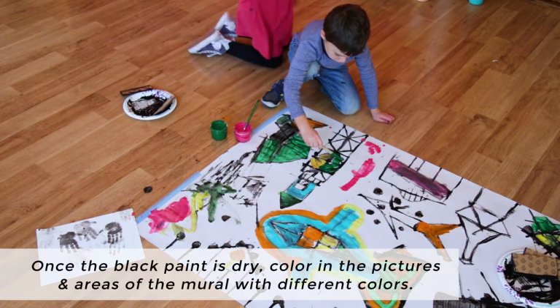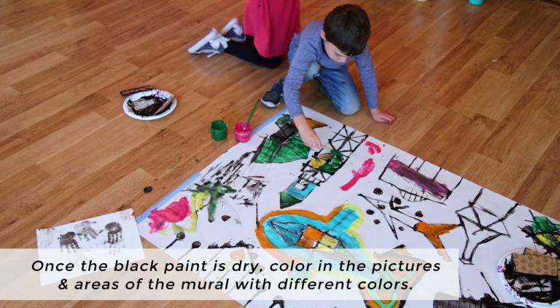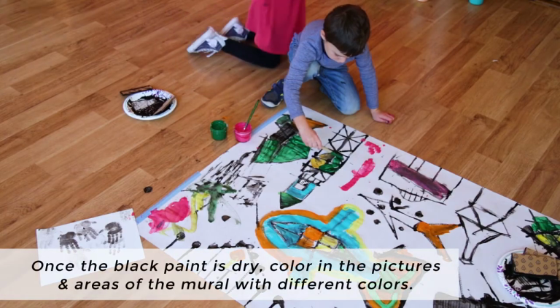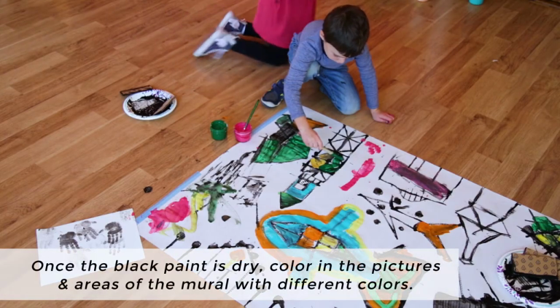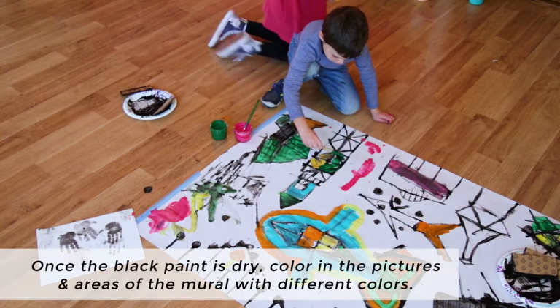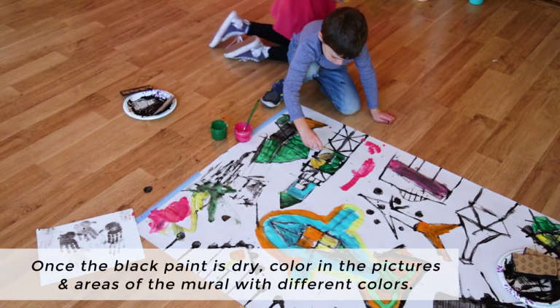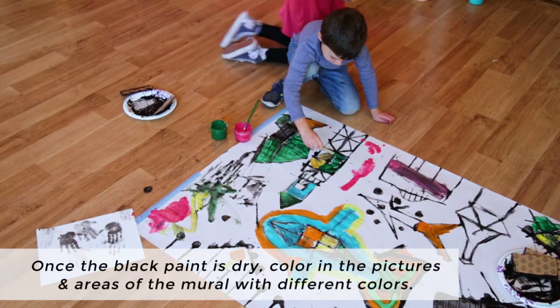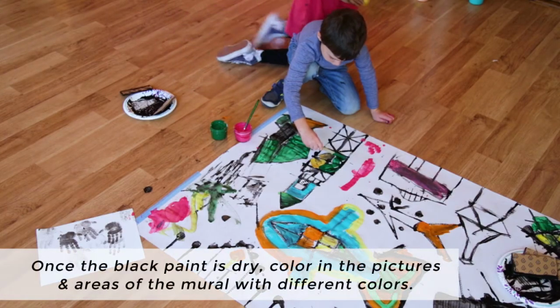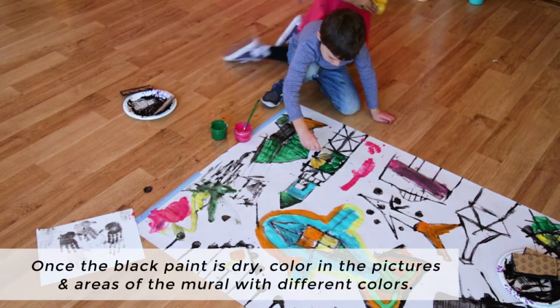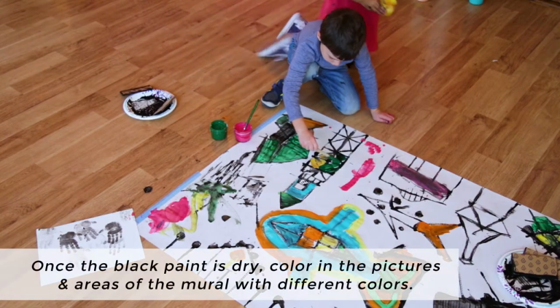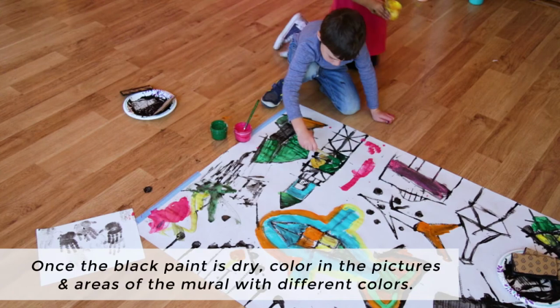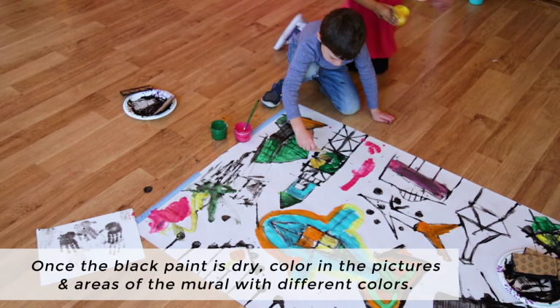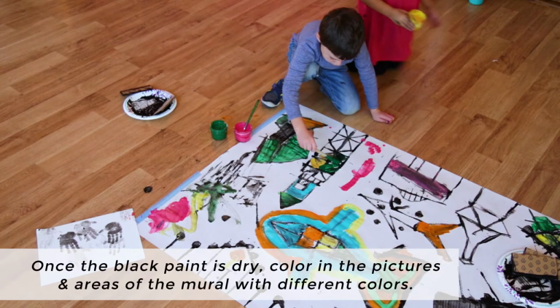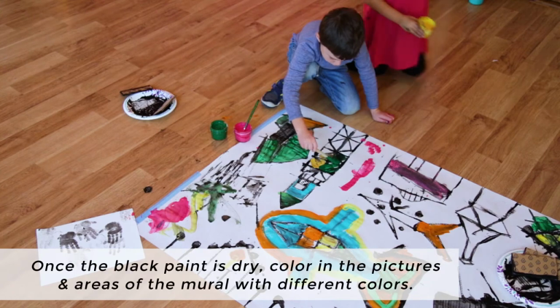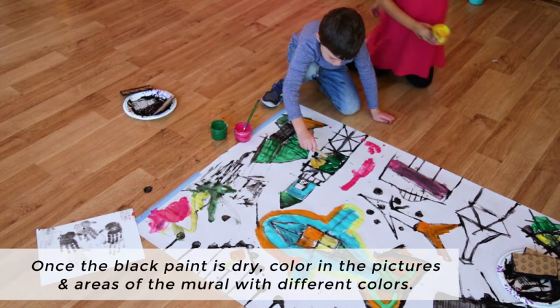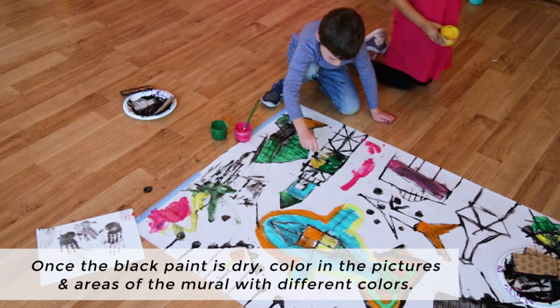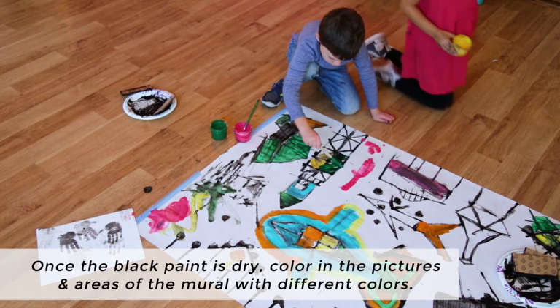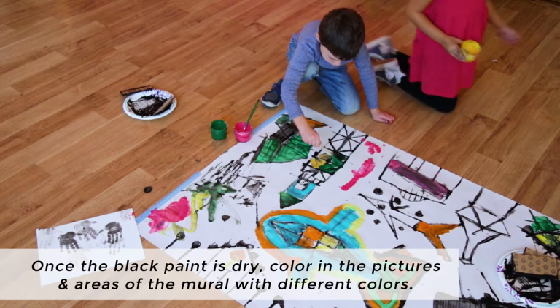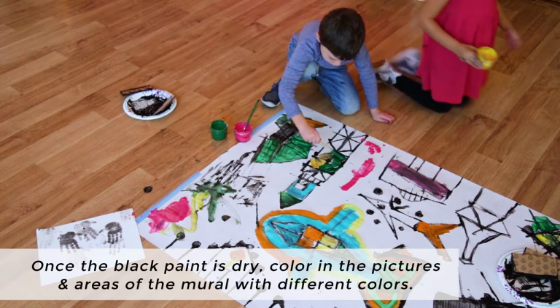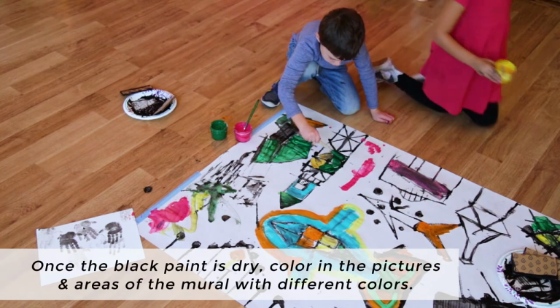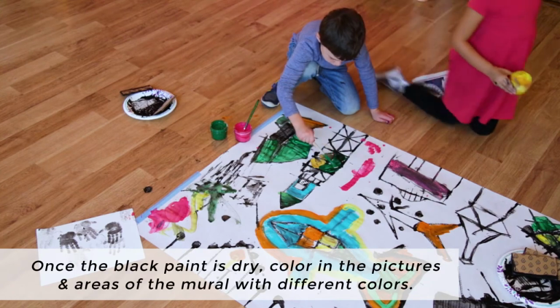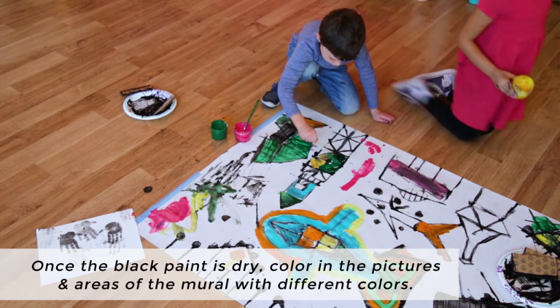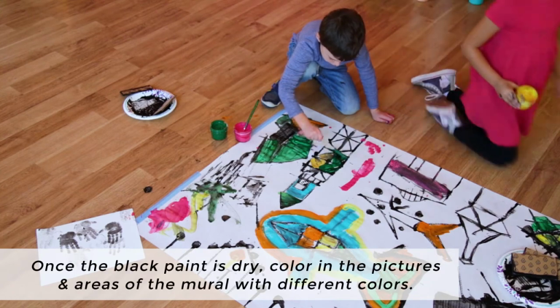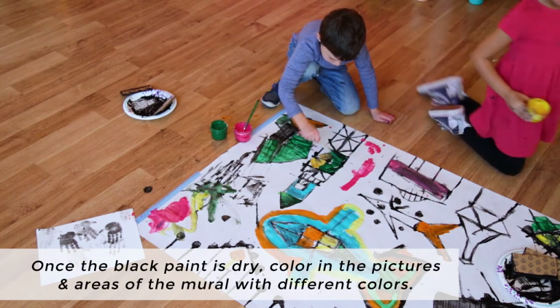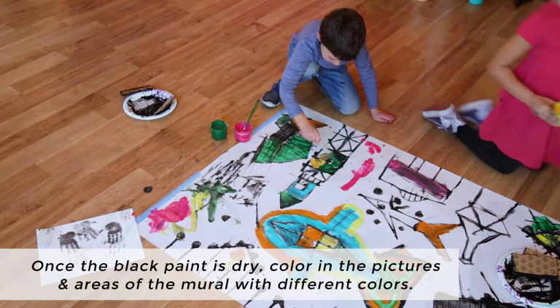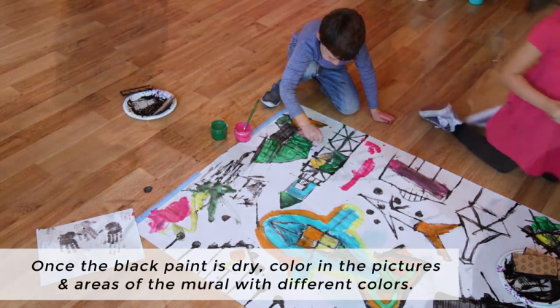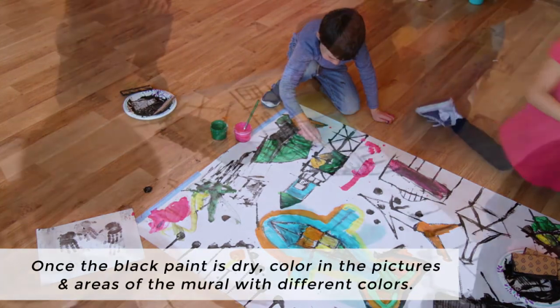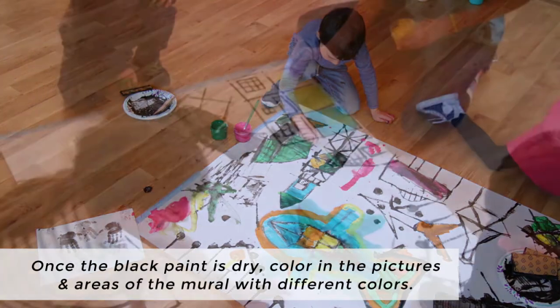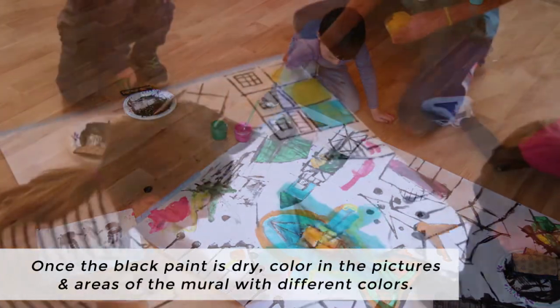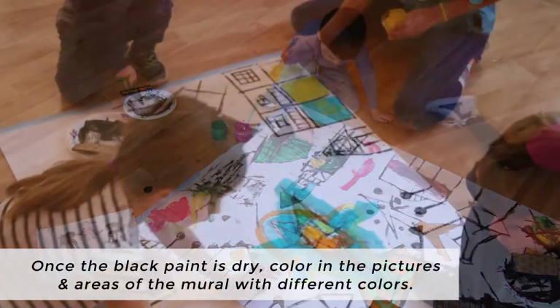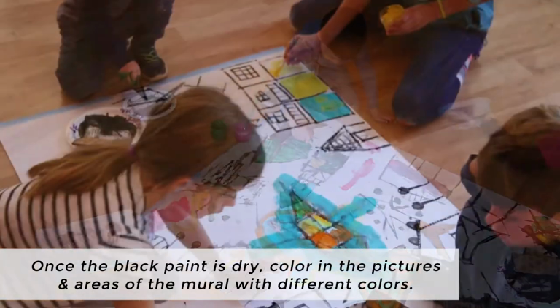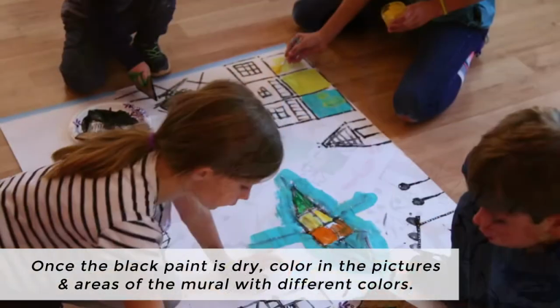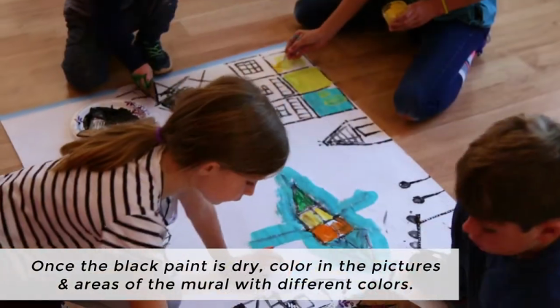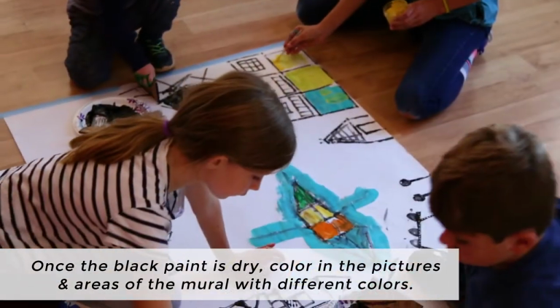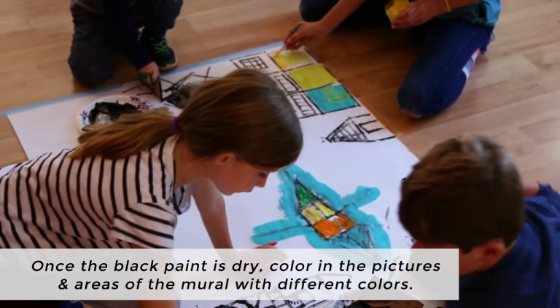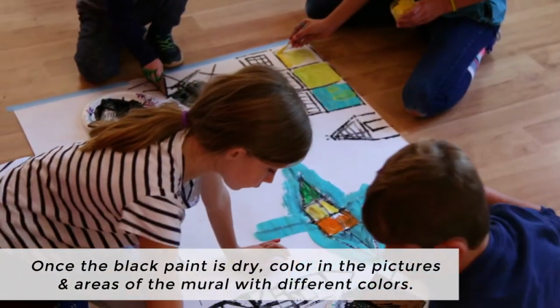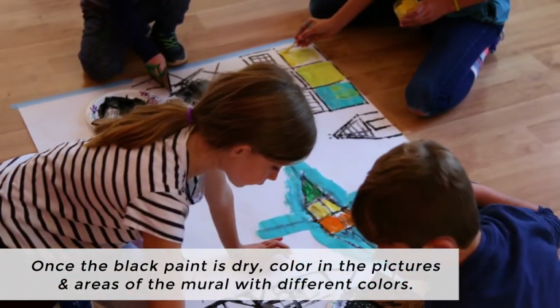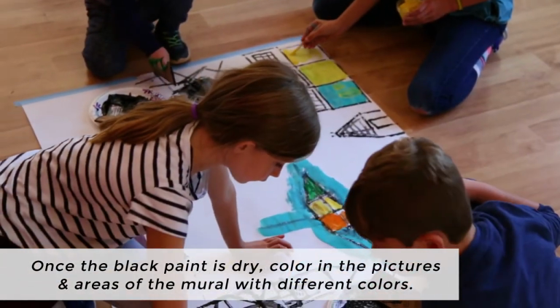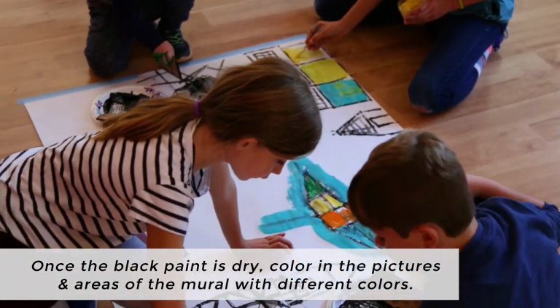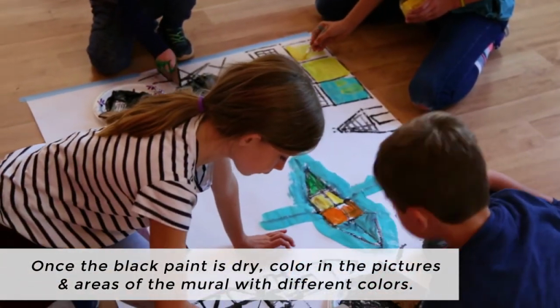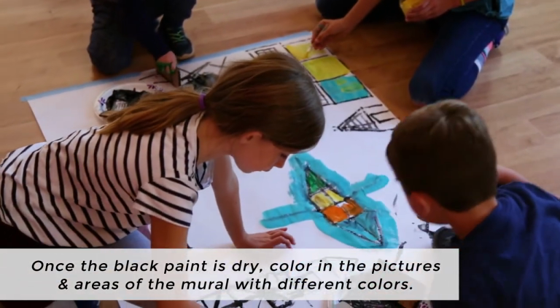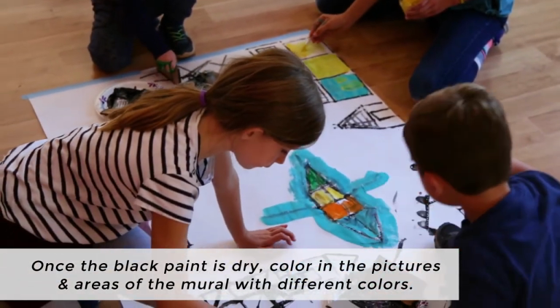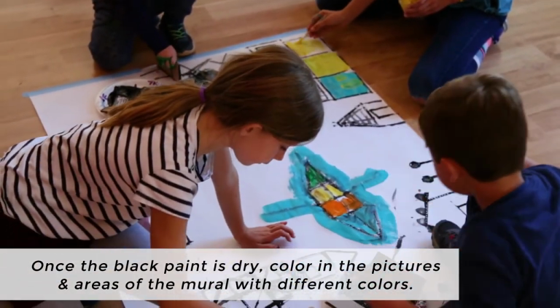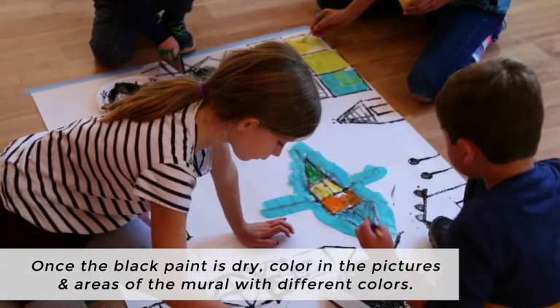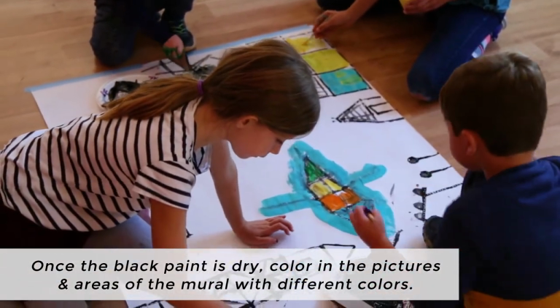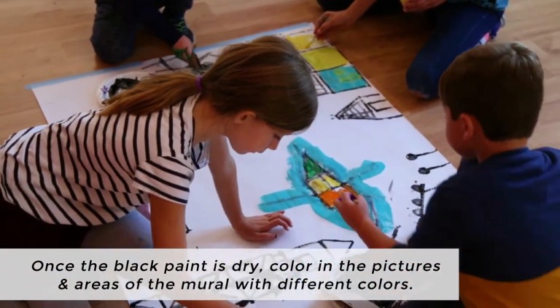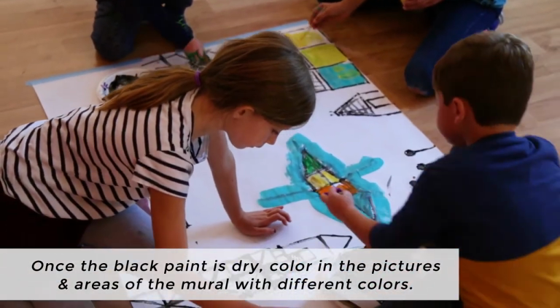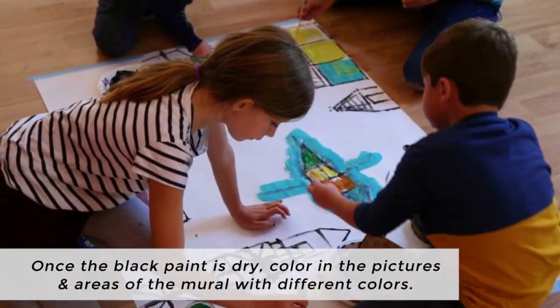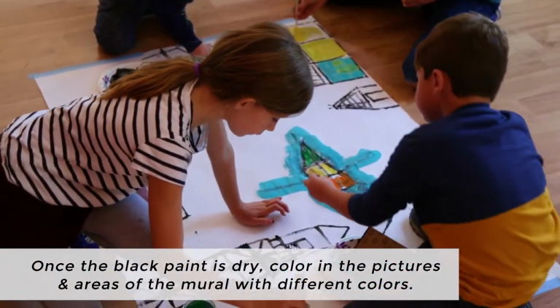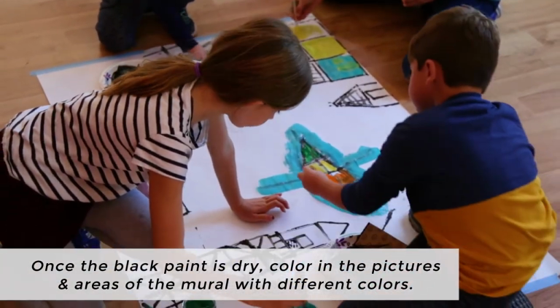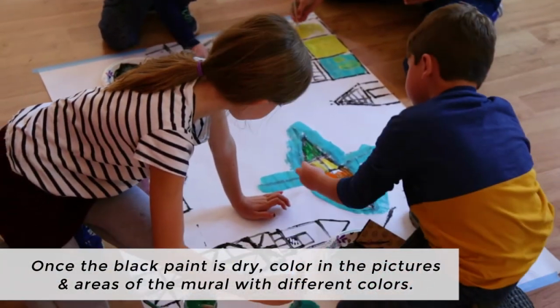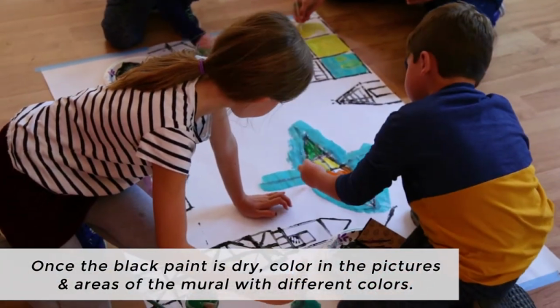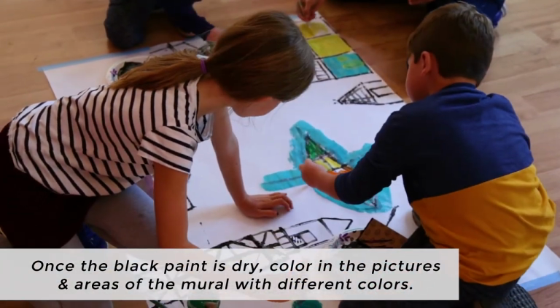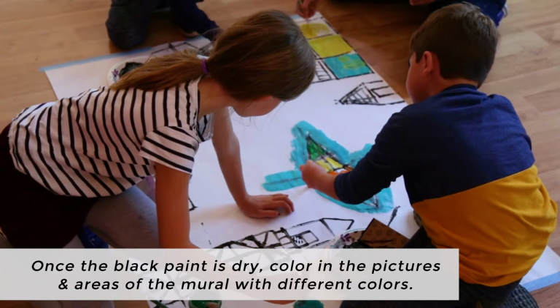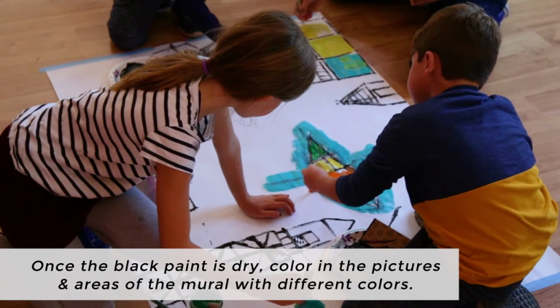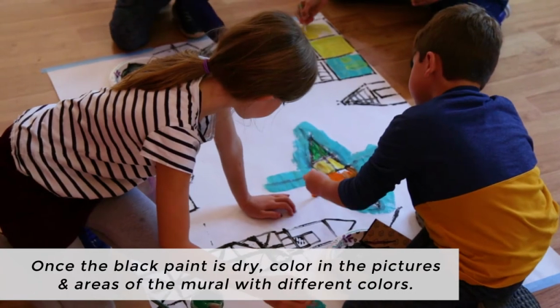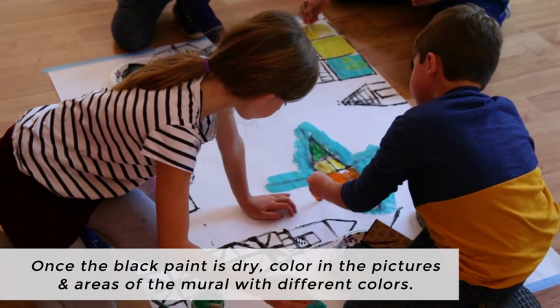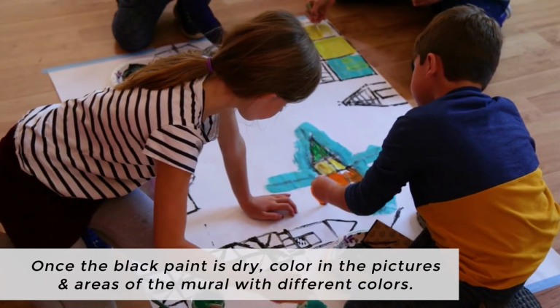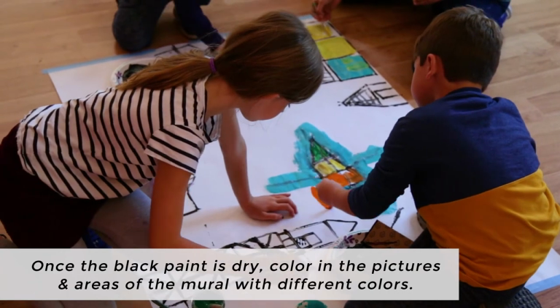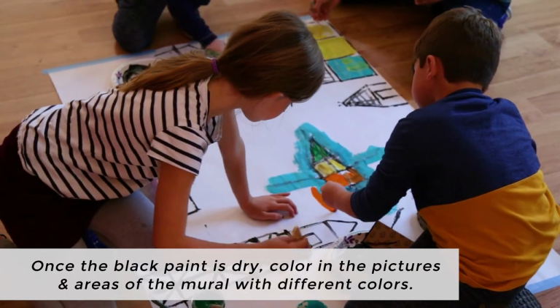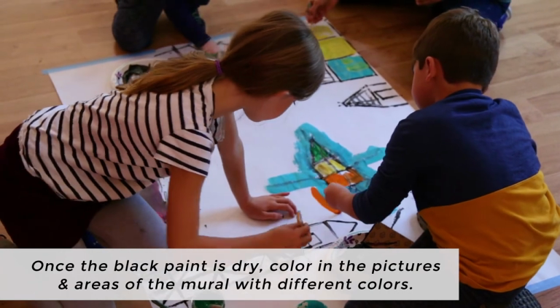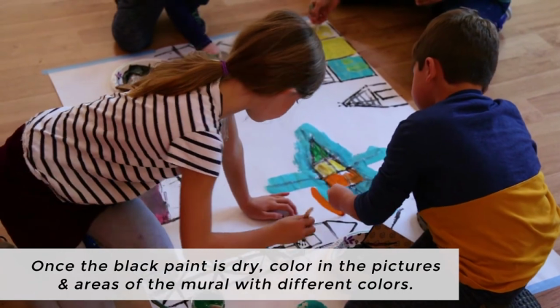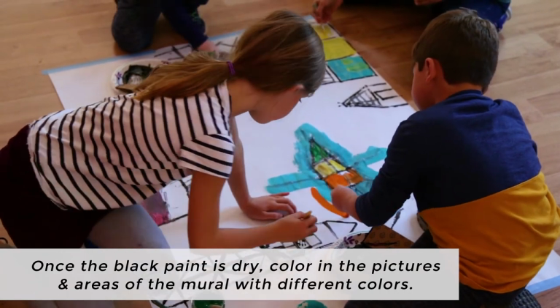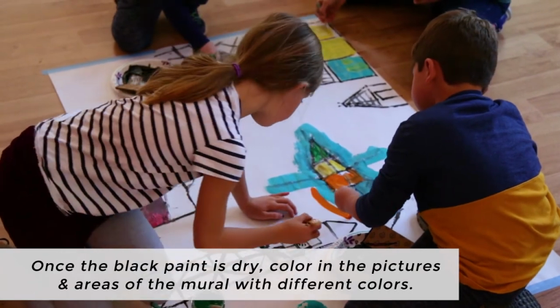Finally, once the black paint is dry, color in the pictures and areas of the mural with different colors of tempera paint.